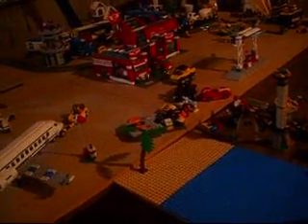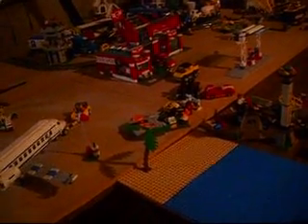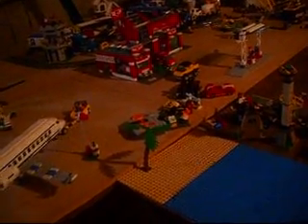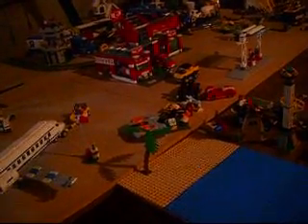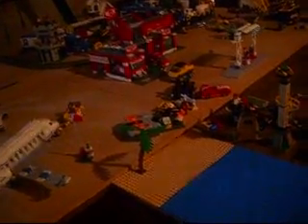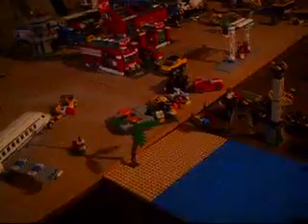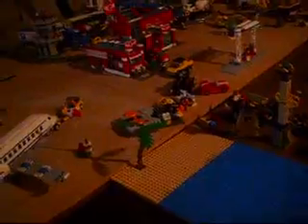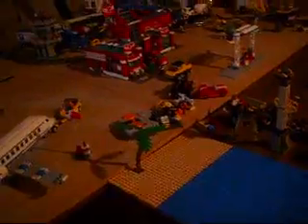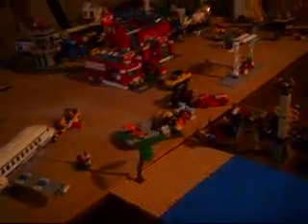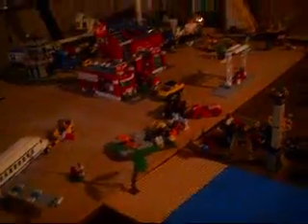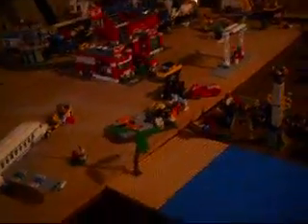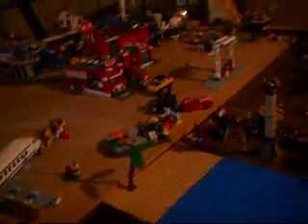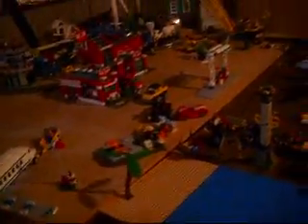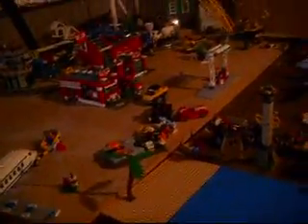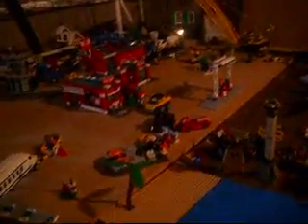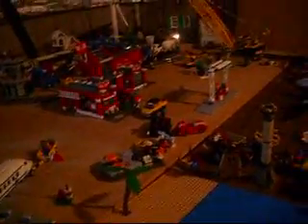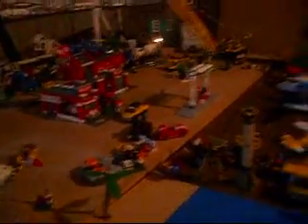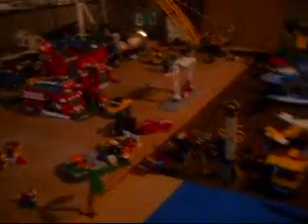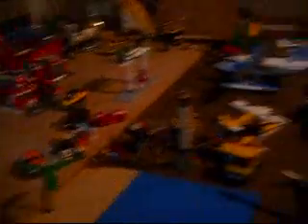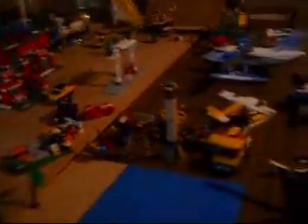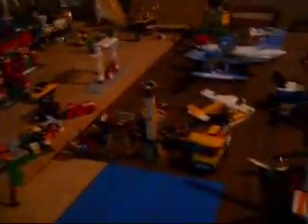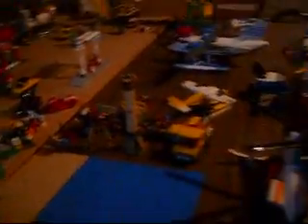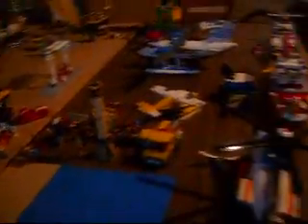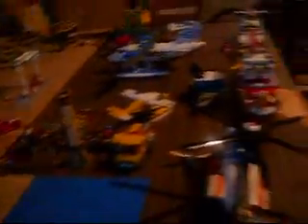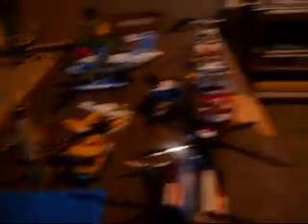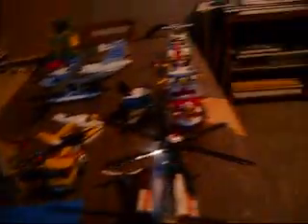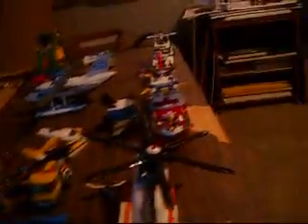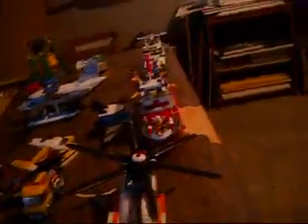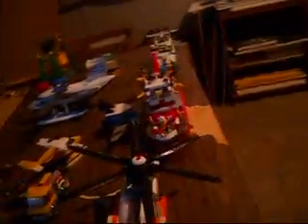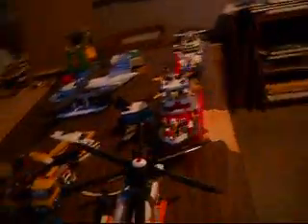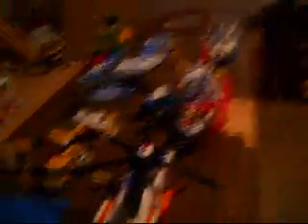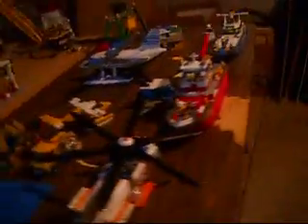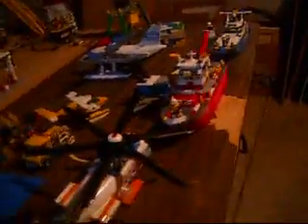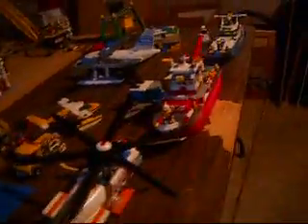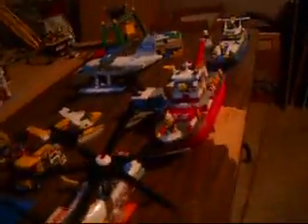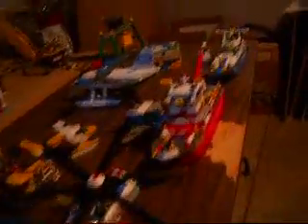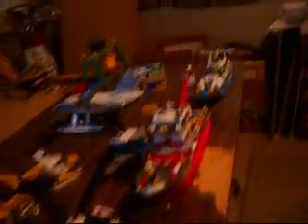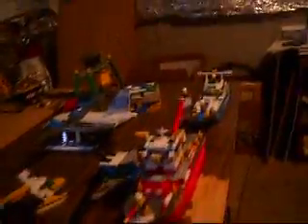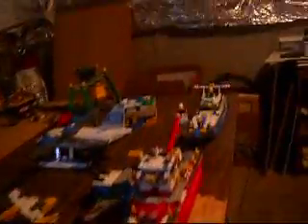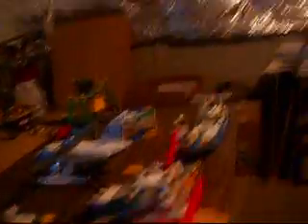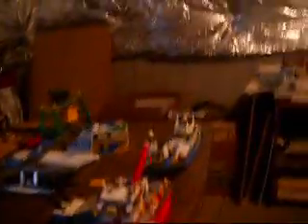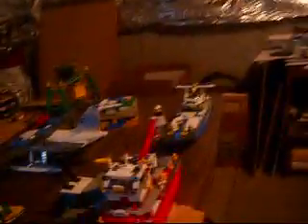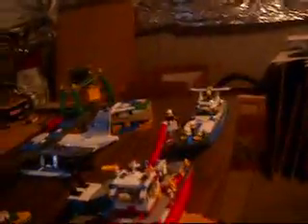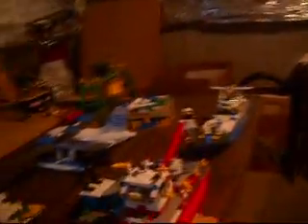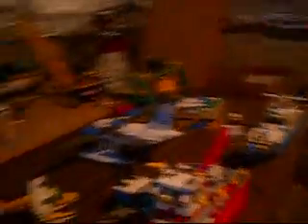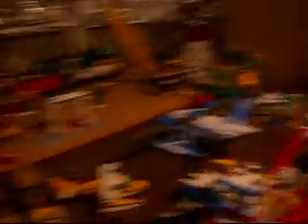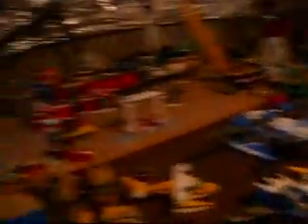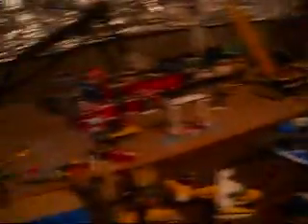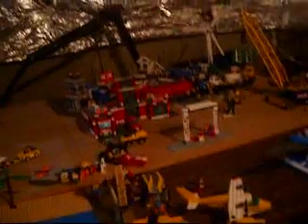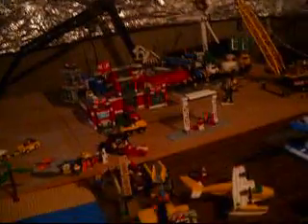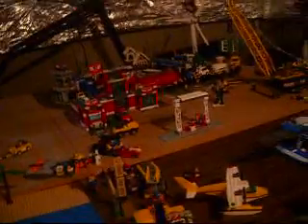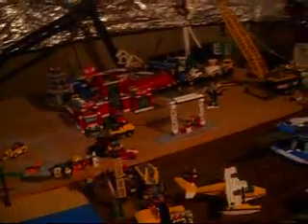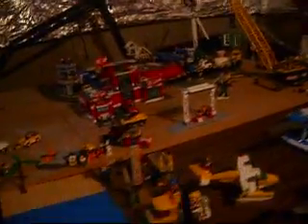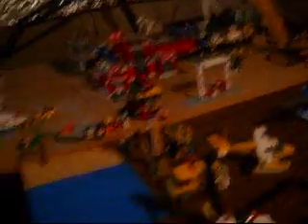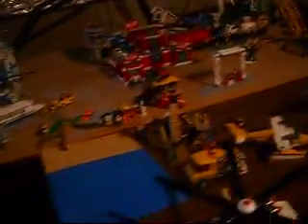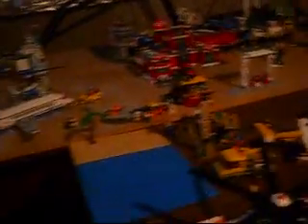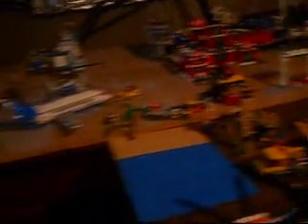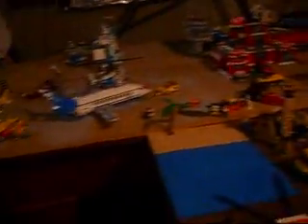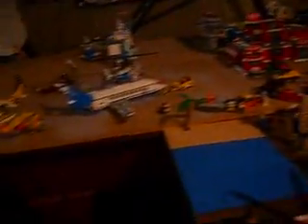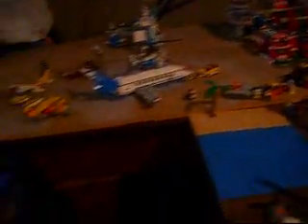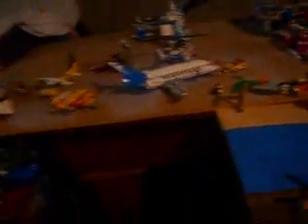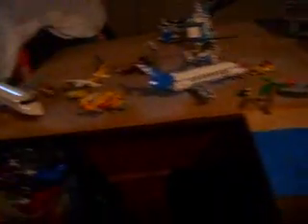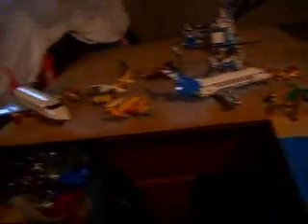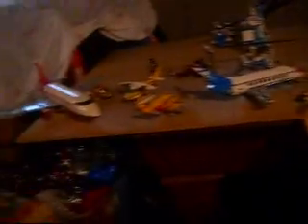Hello YouTubers, this is John again, and I'm giving you another New Brick City update. As you can see, everything's been completely rearranged.